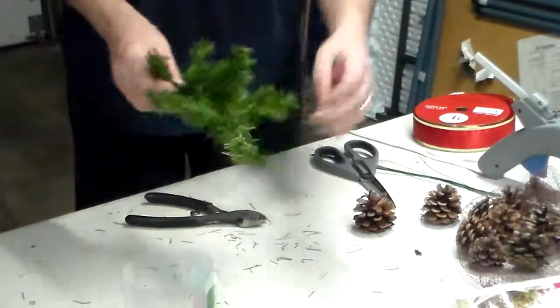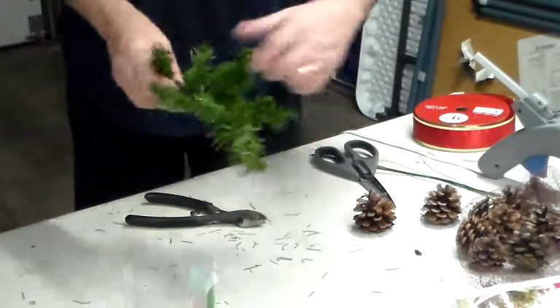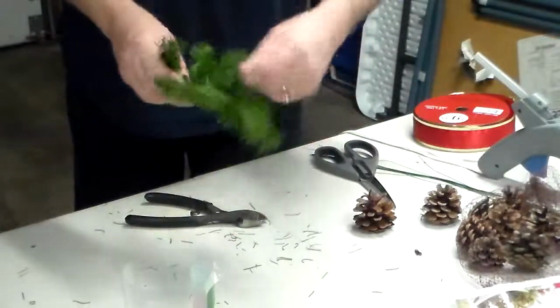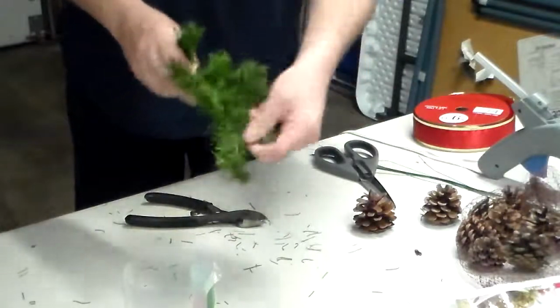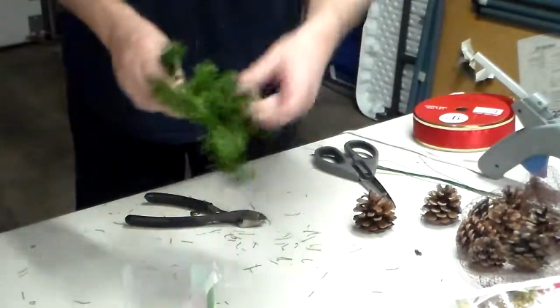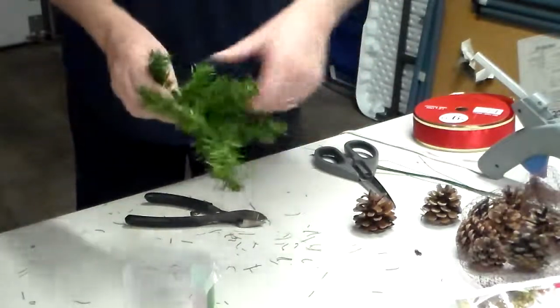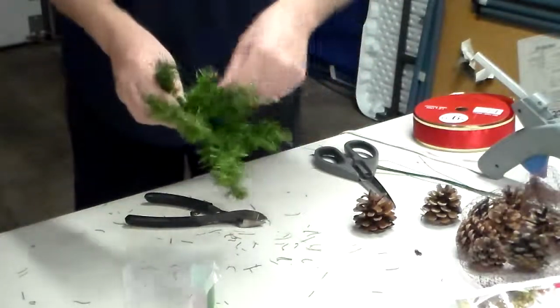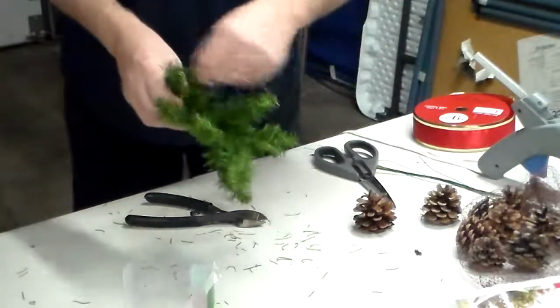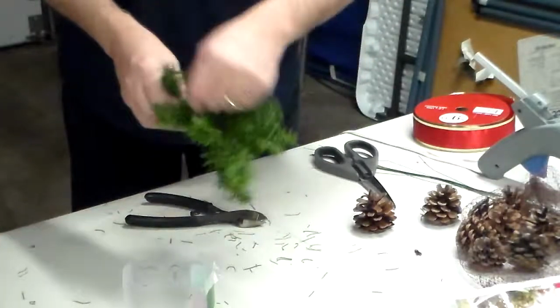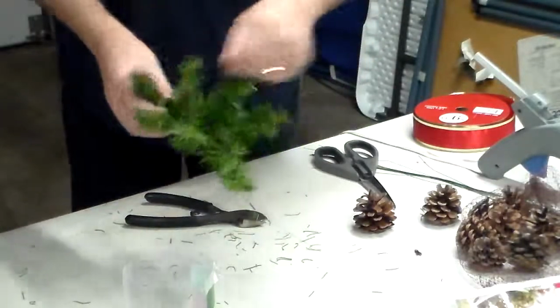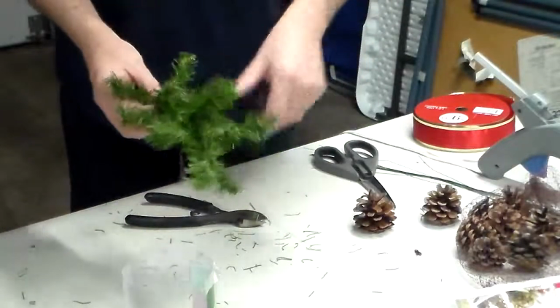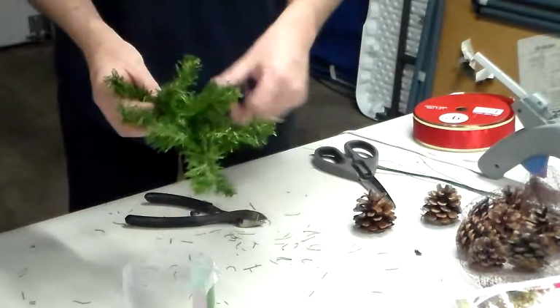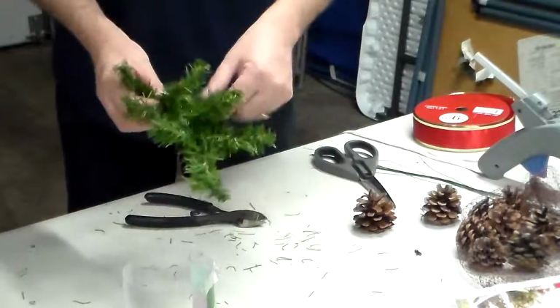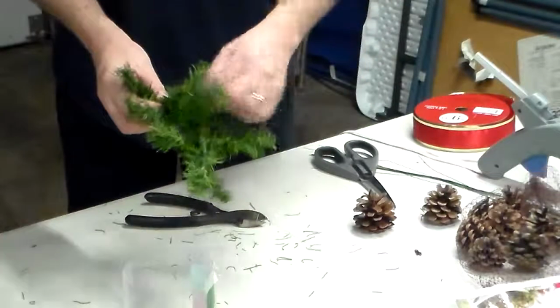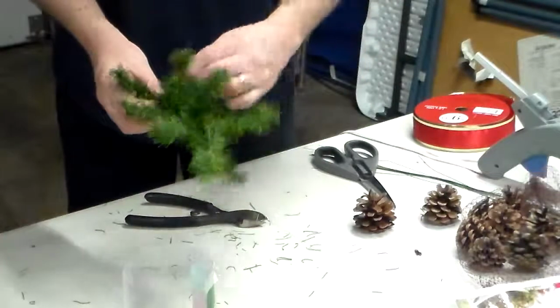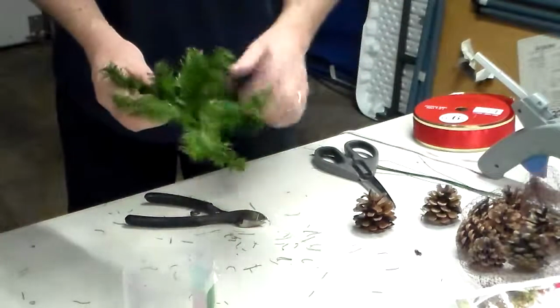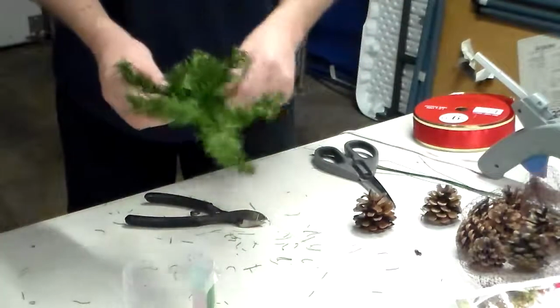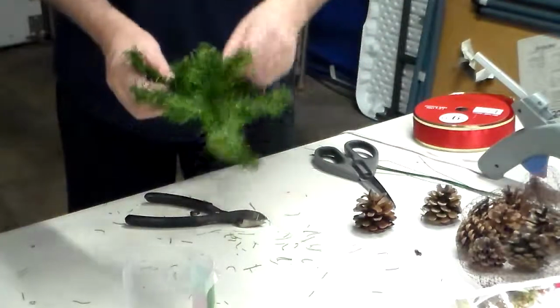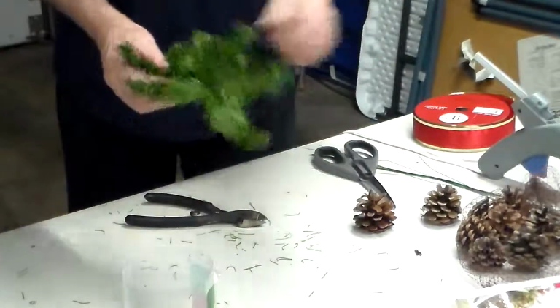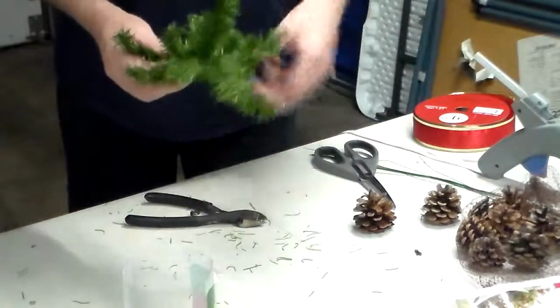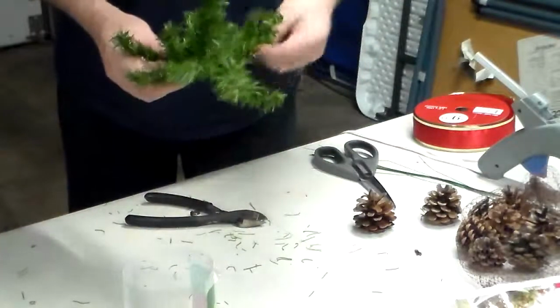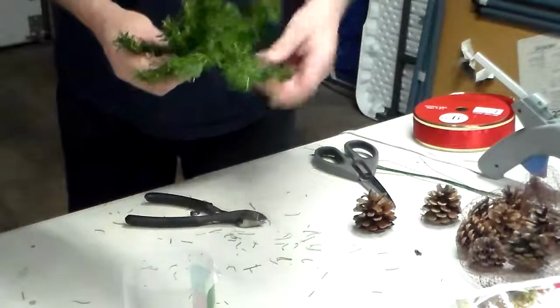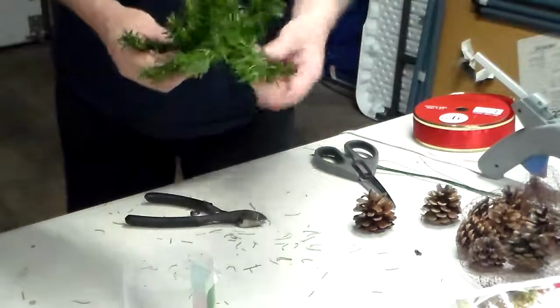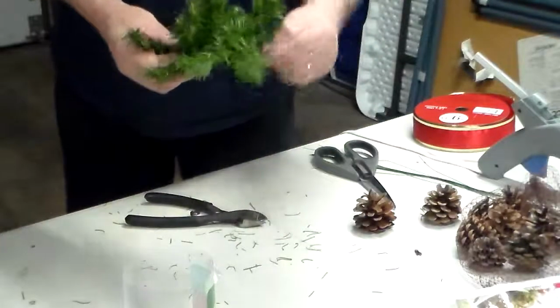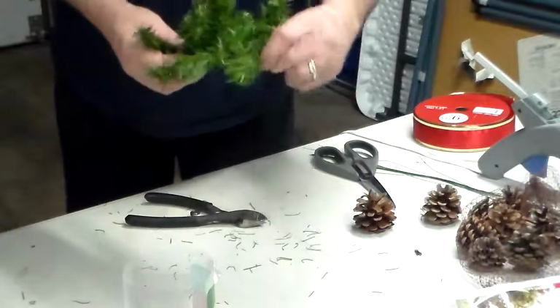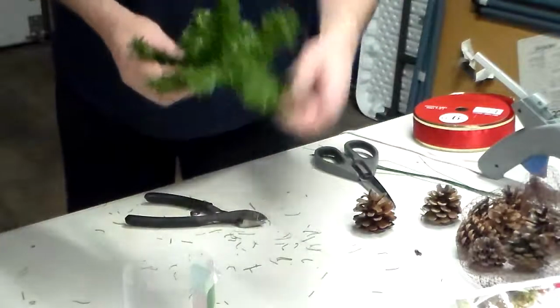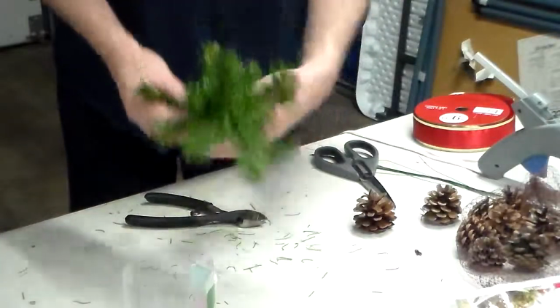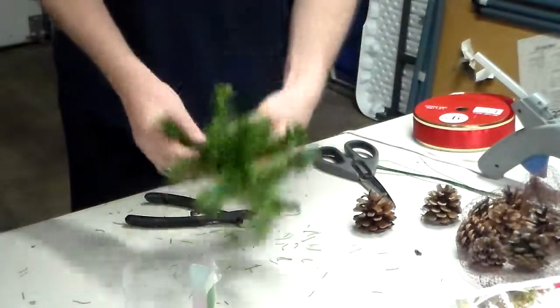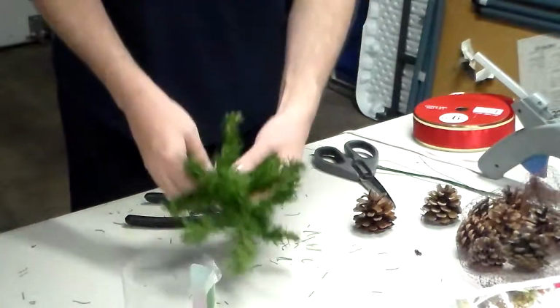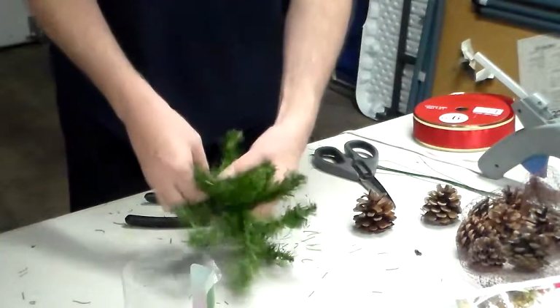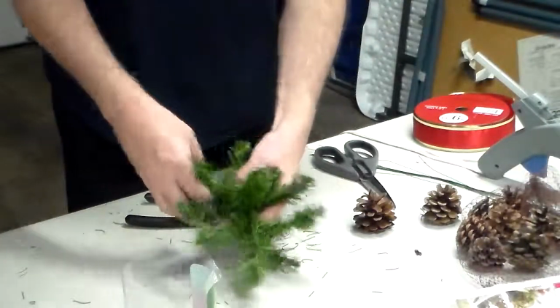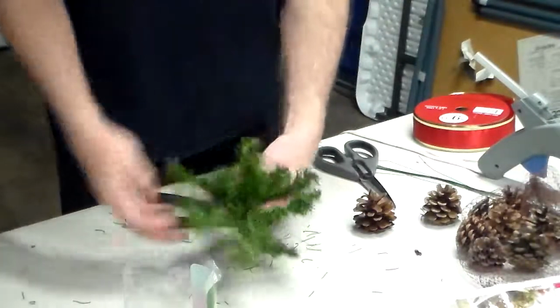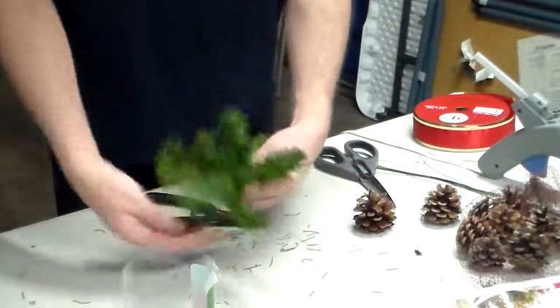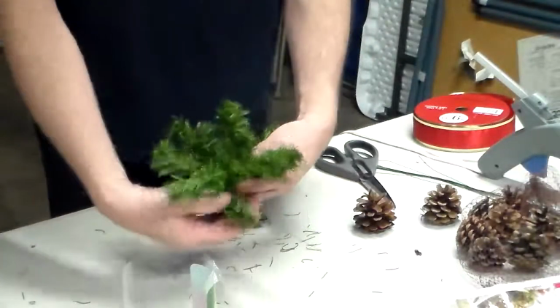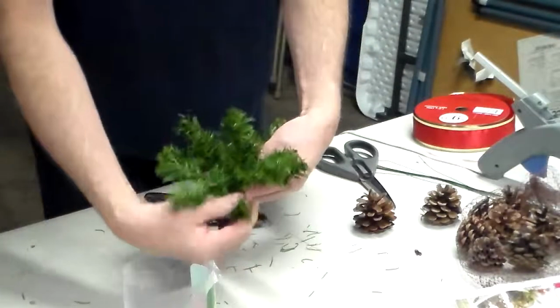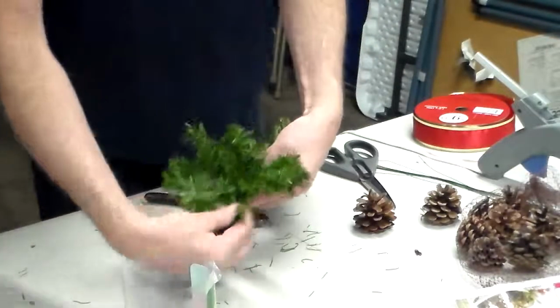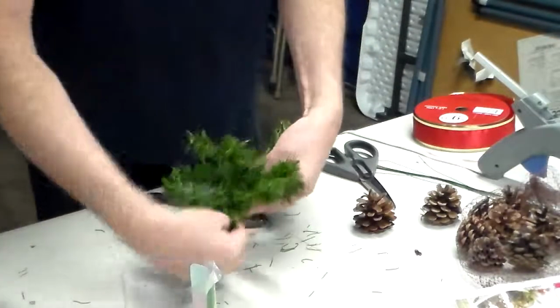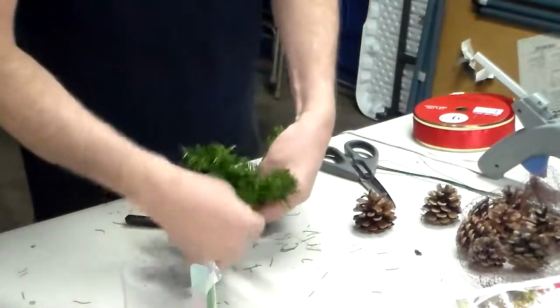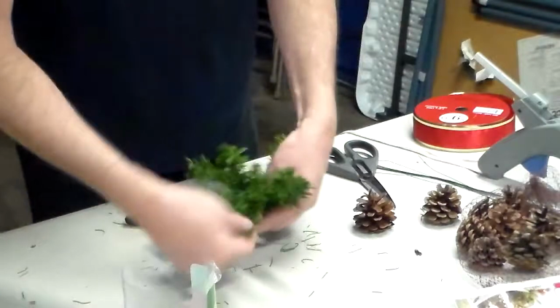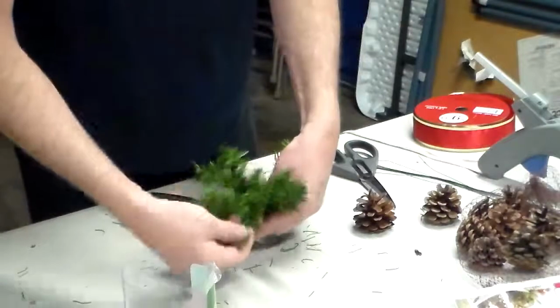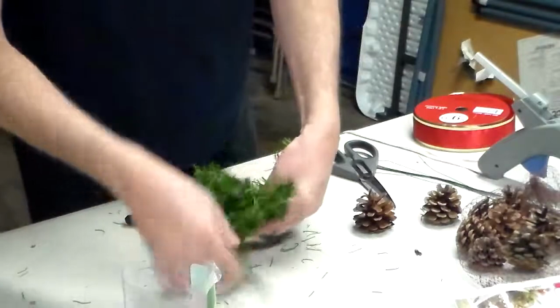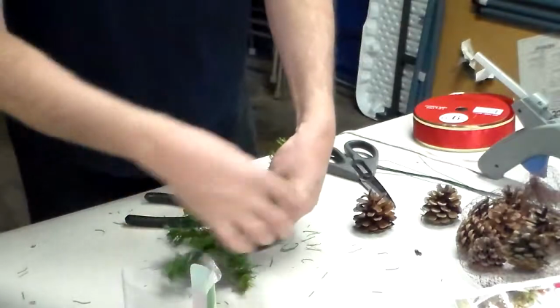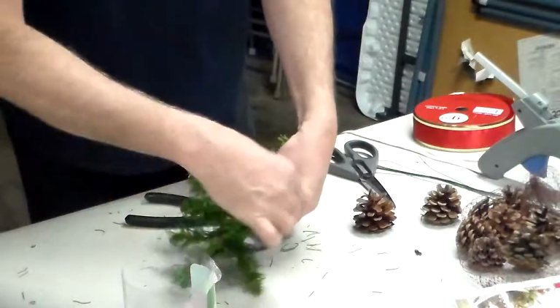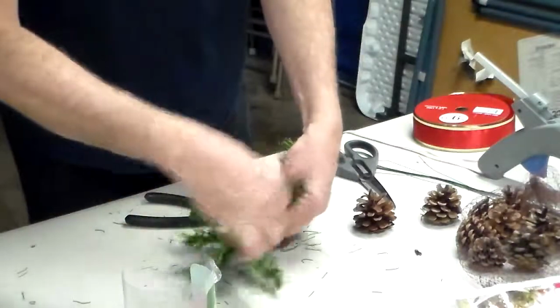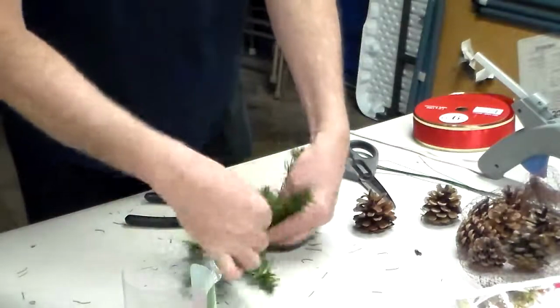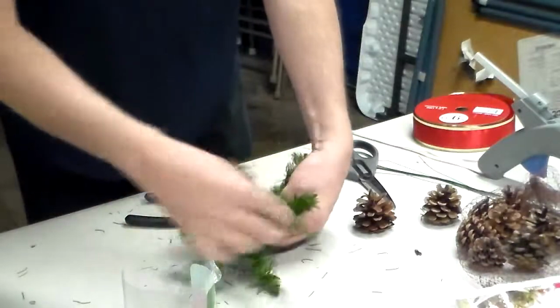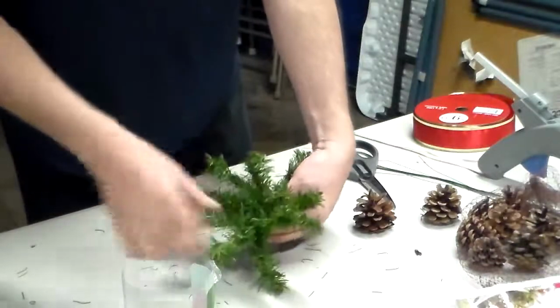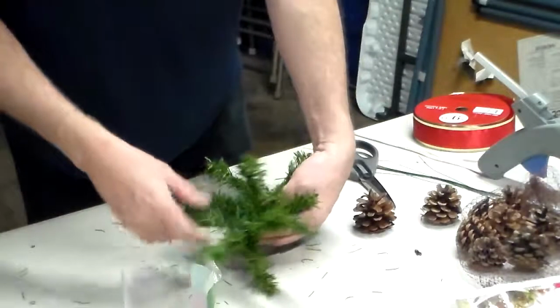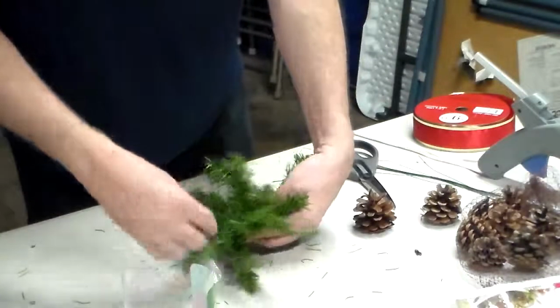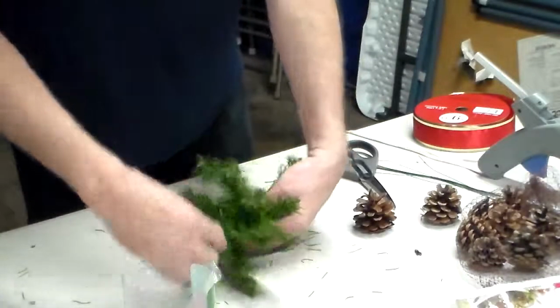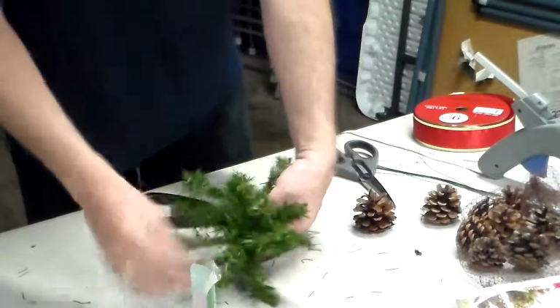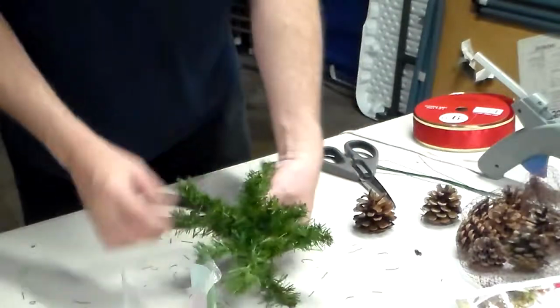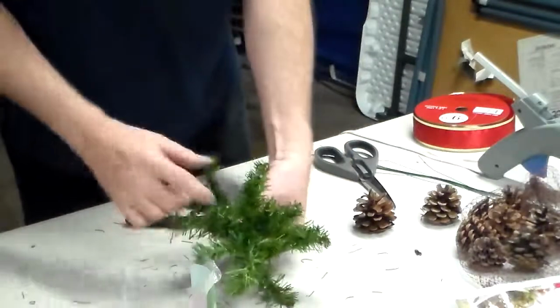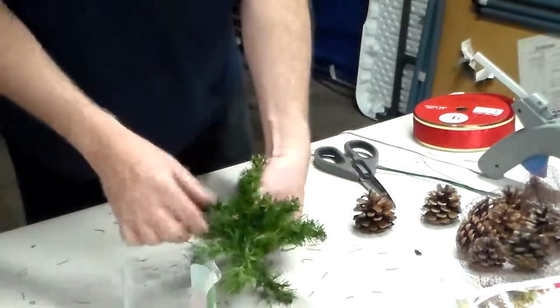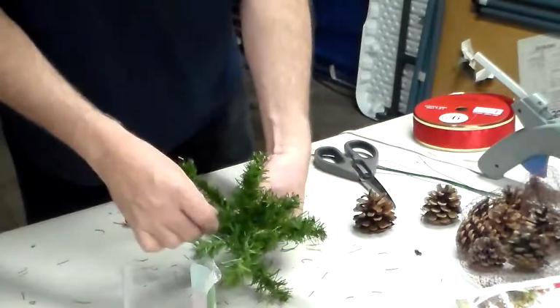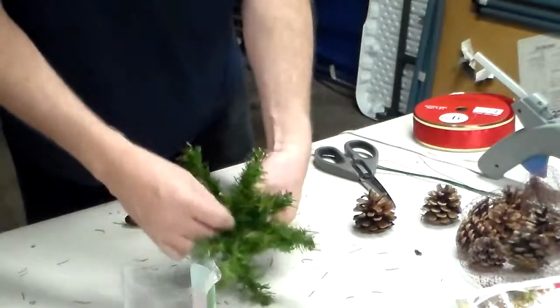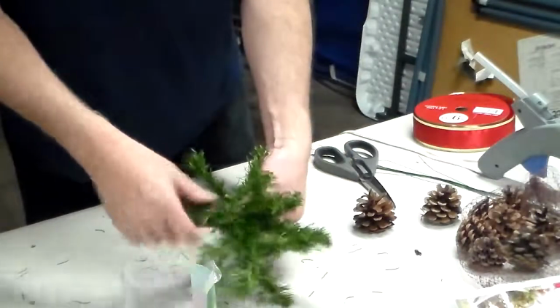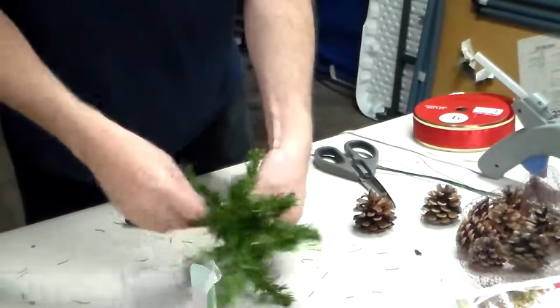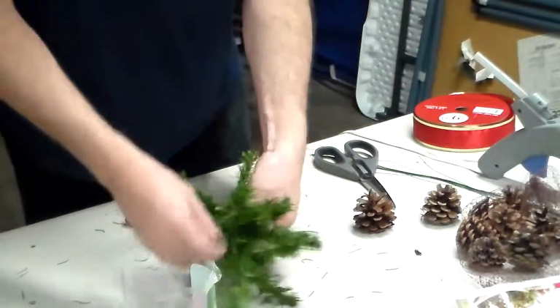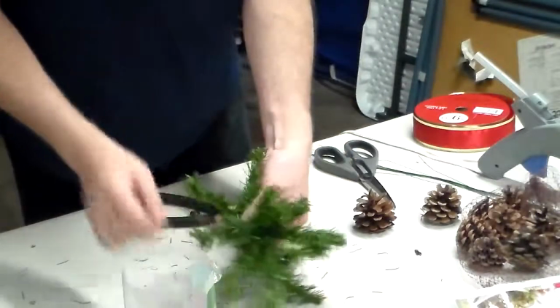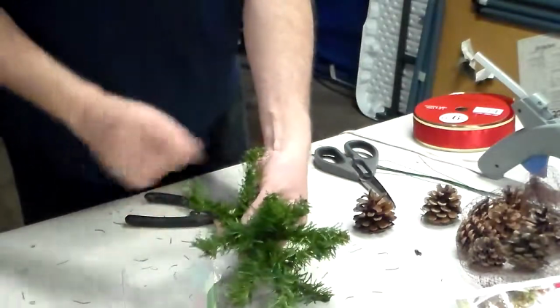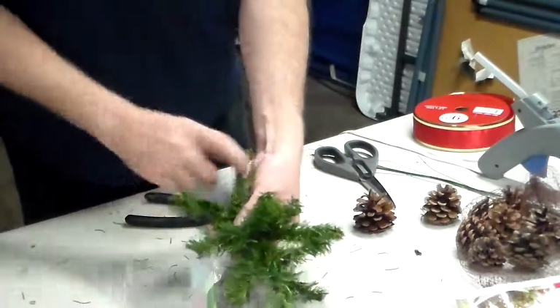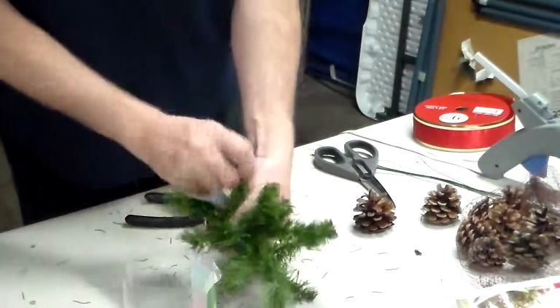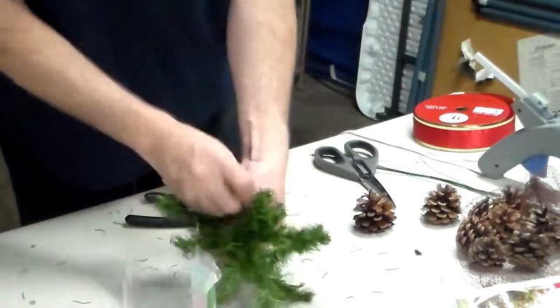I'm going to fluff it all up. You can use any grade of garland and you can make them as big as you want.